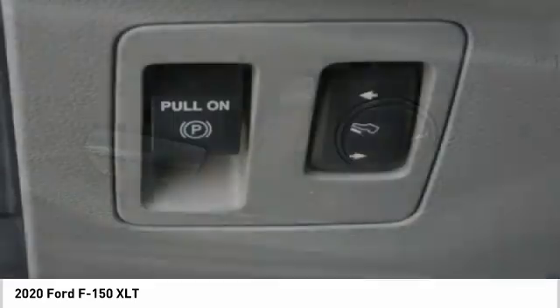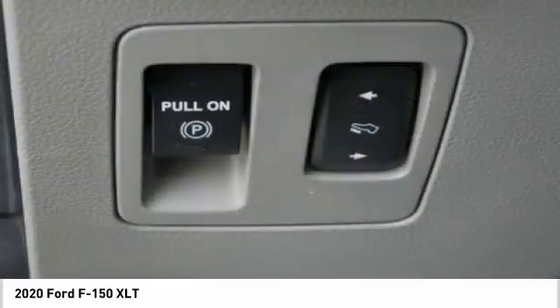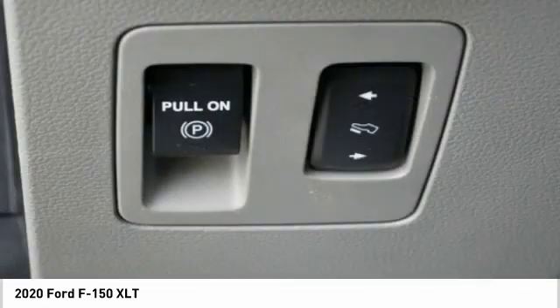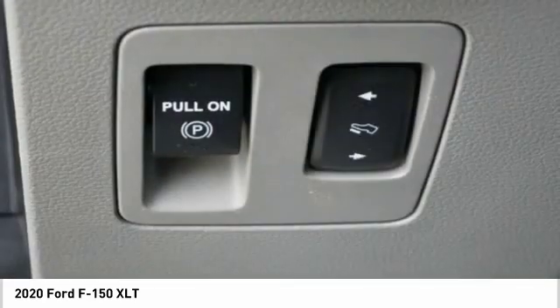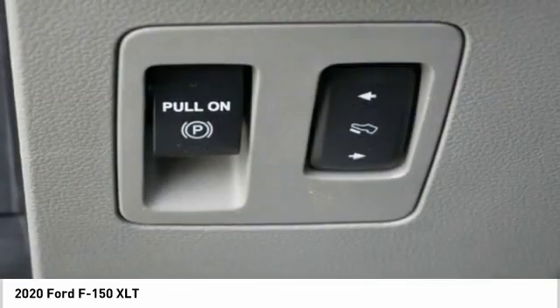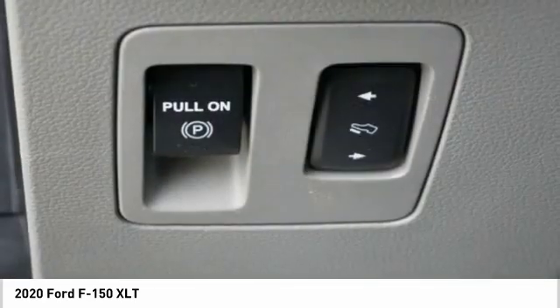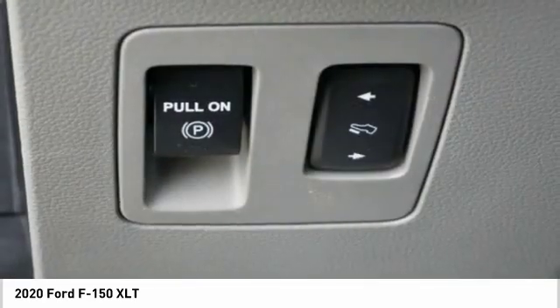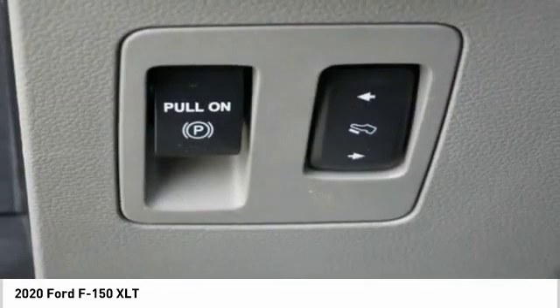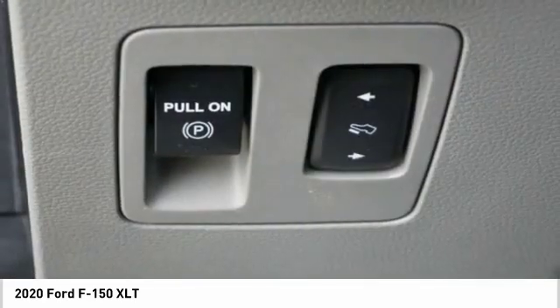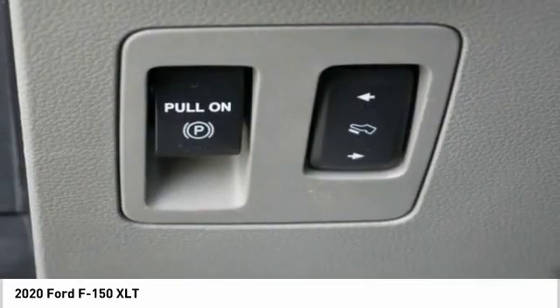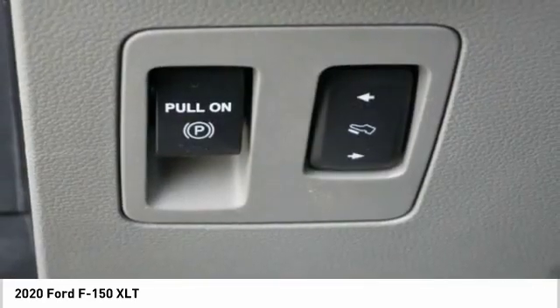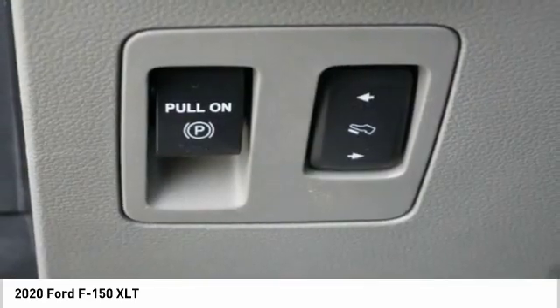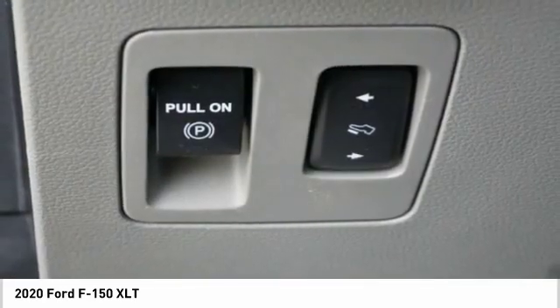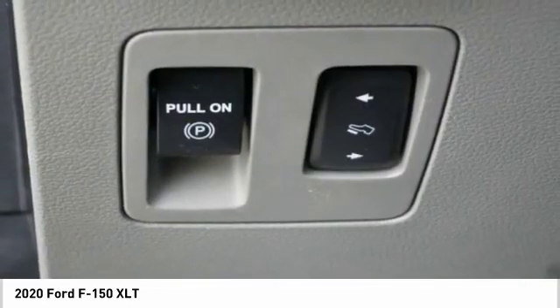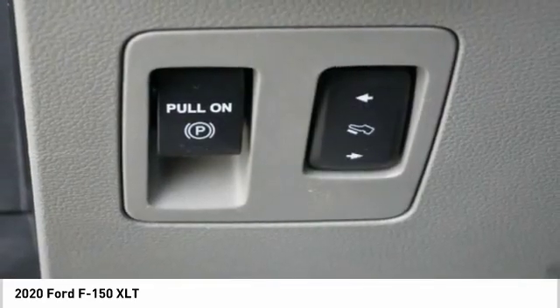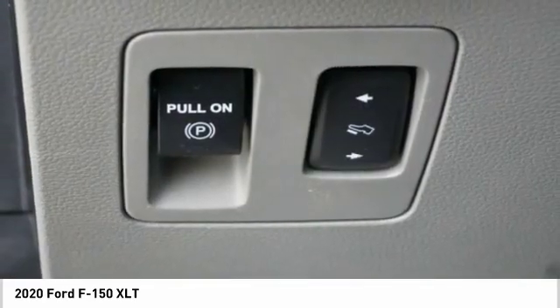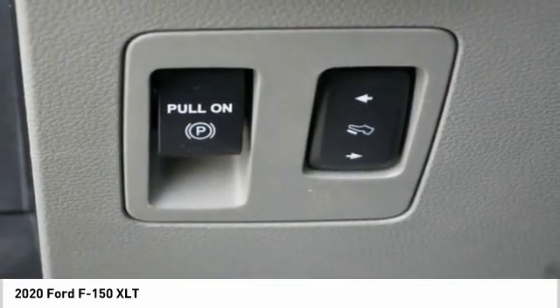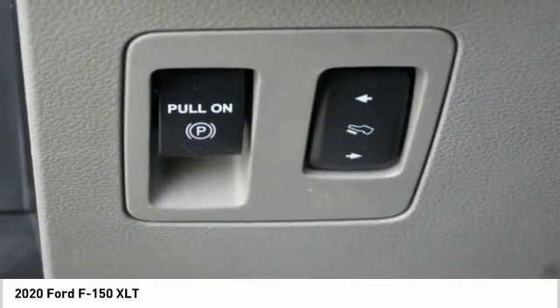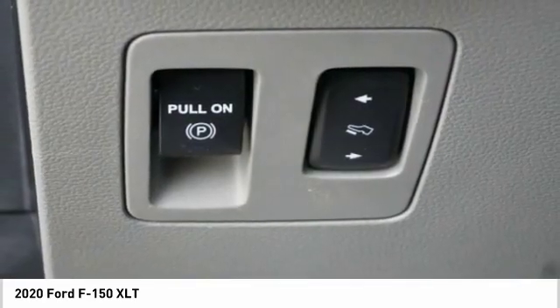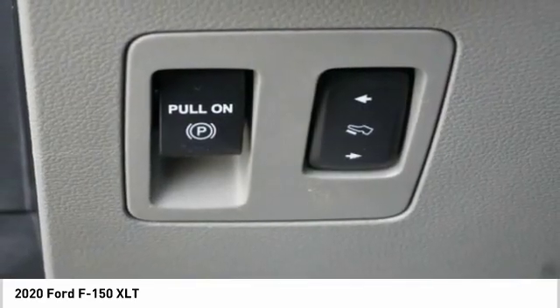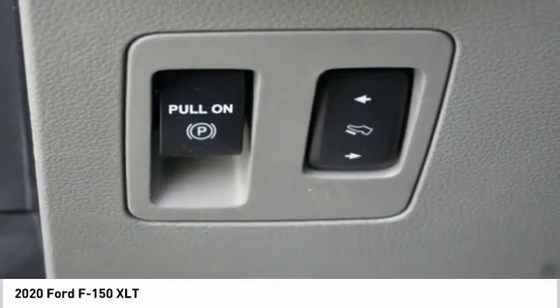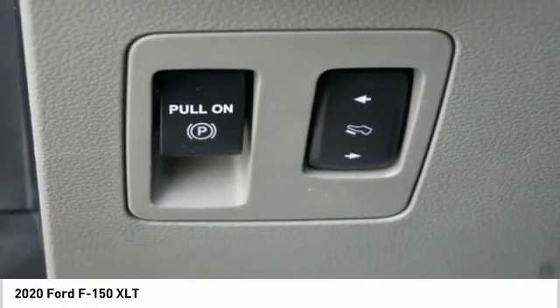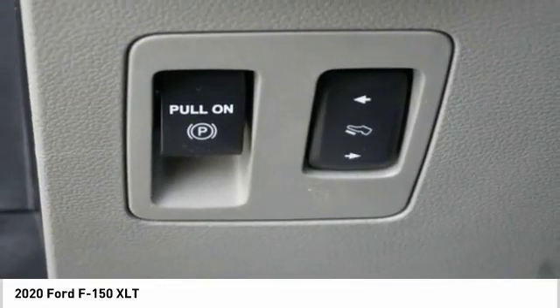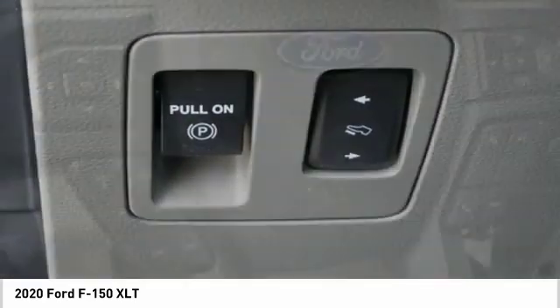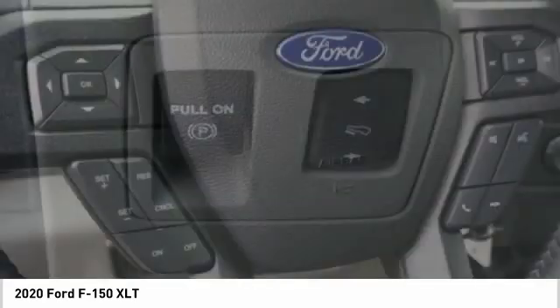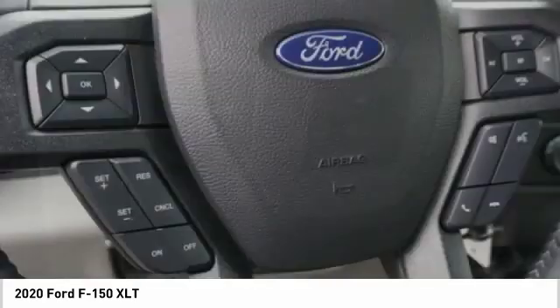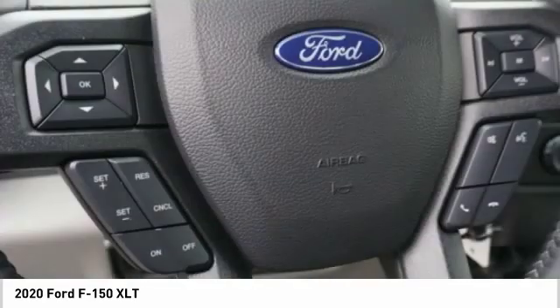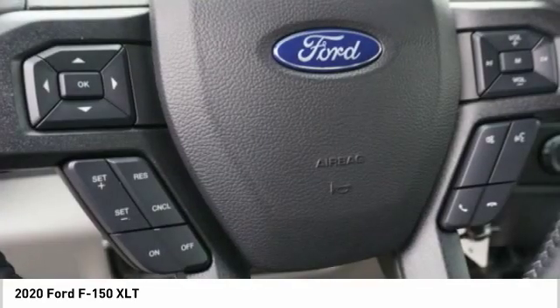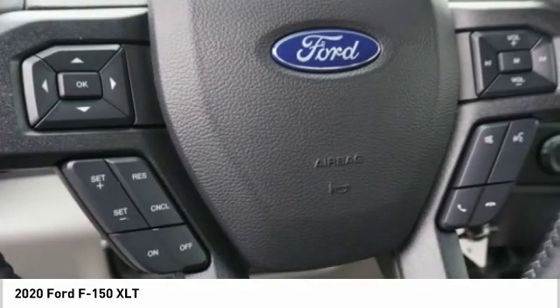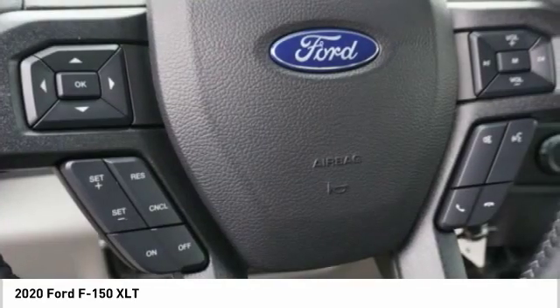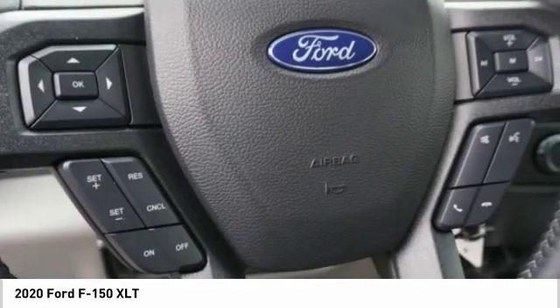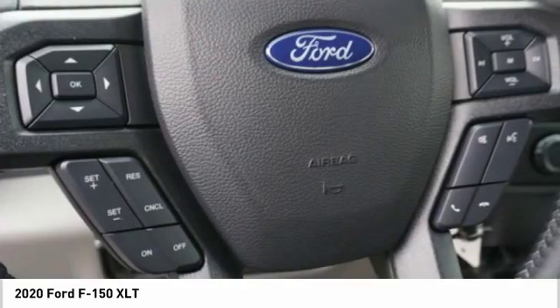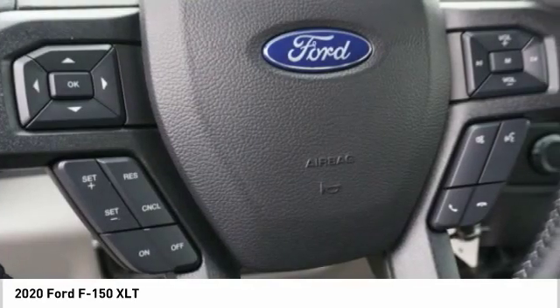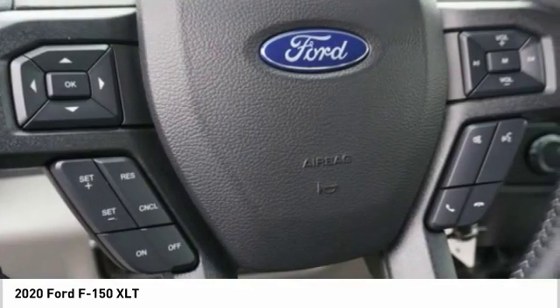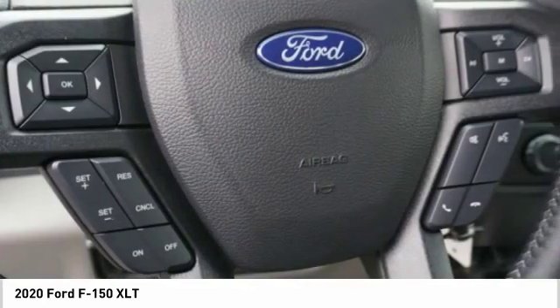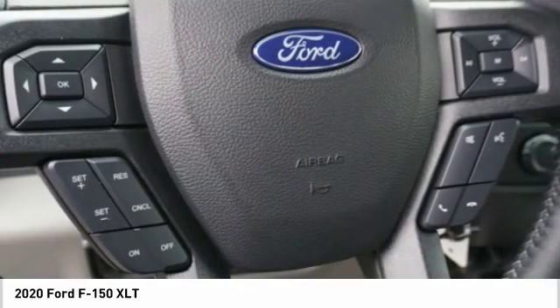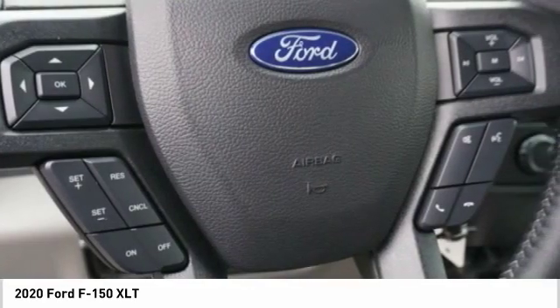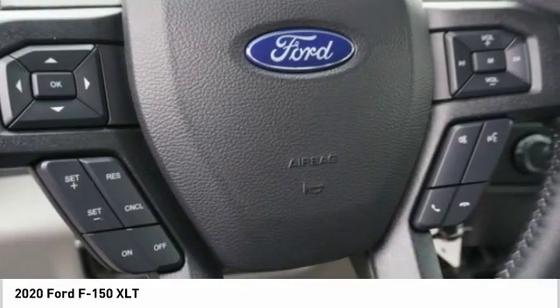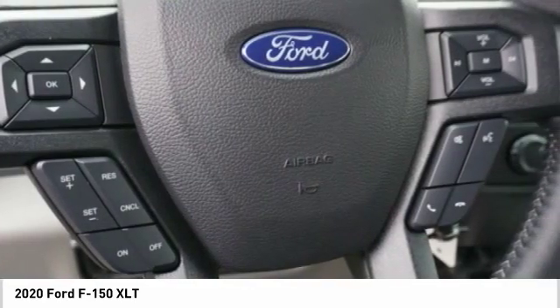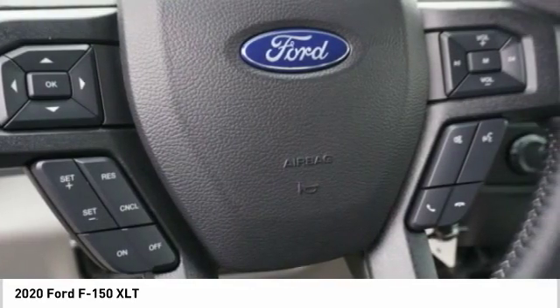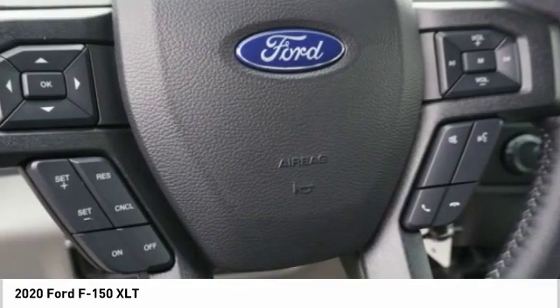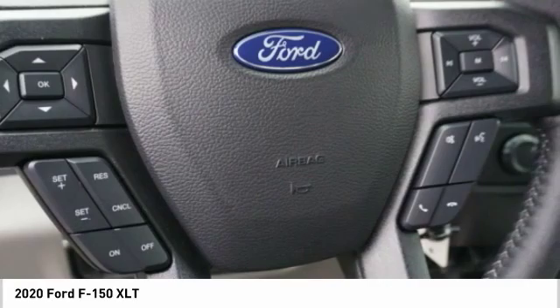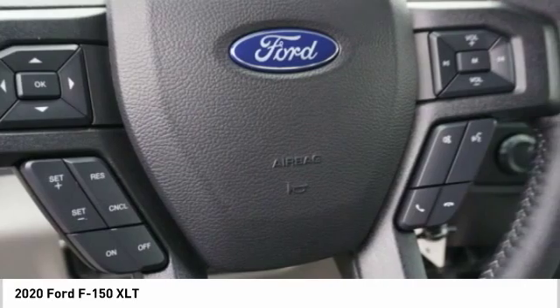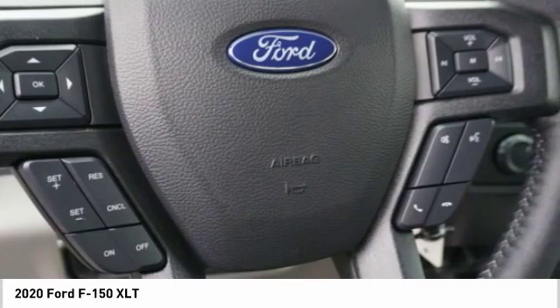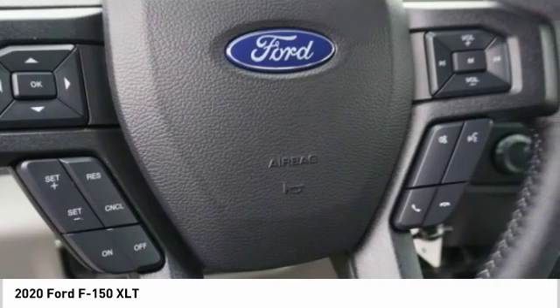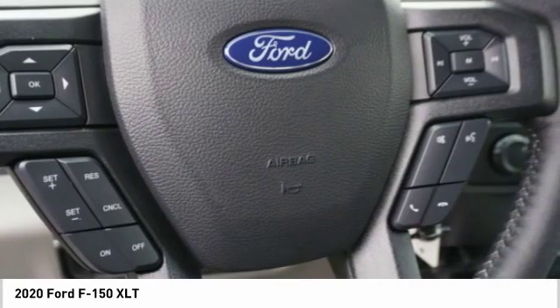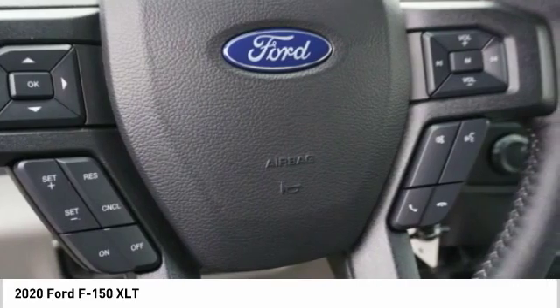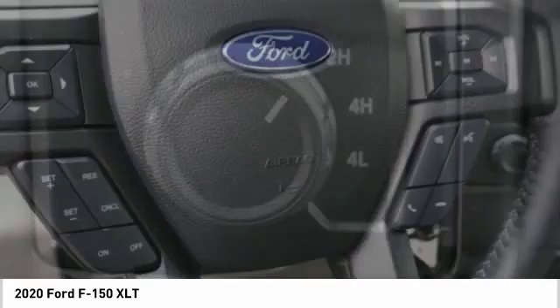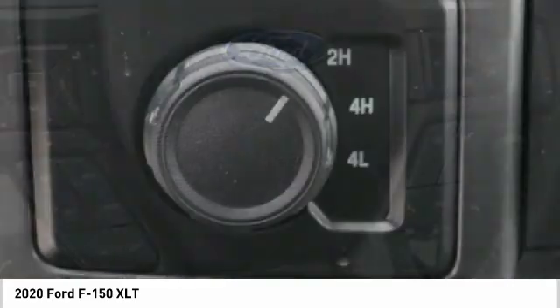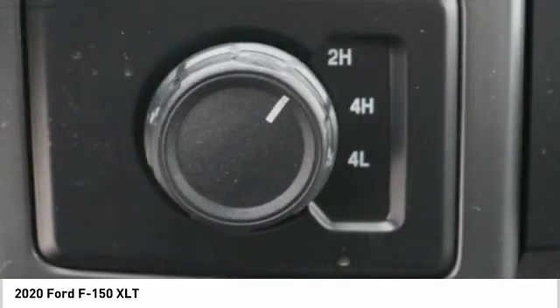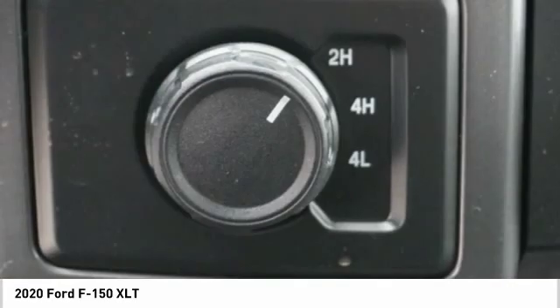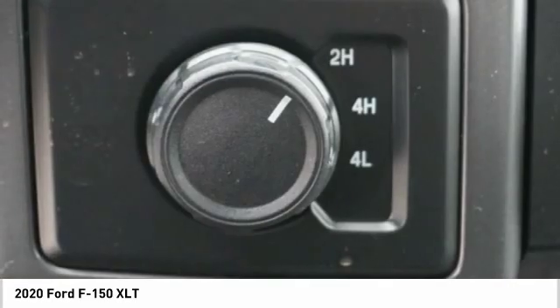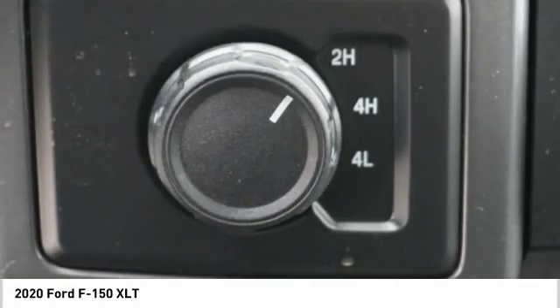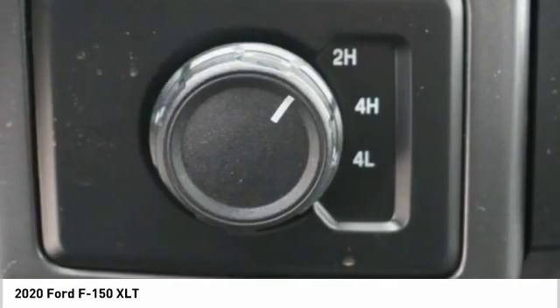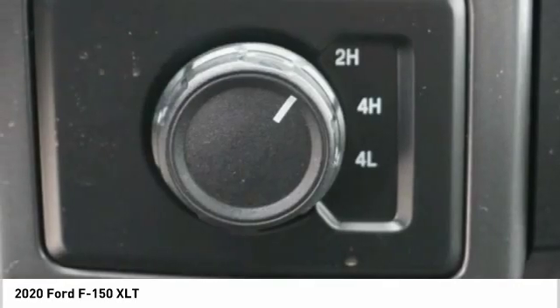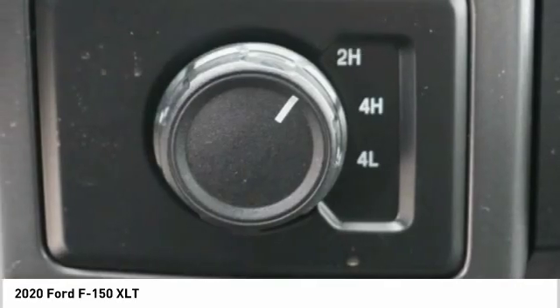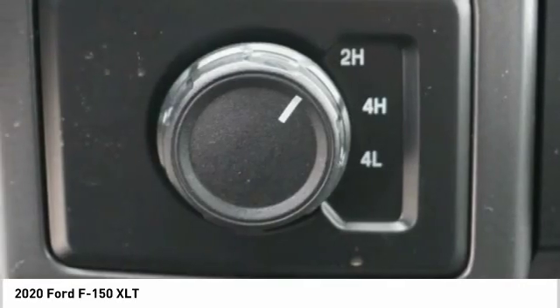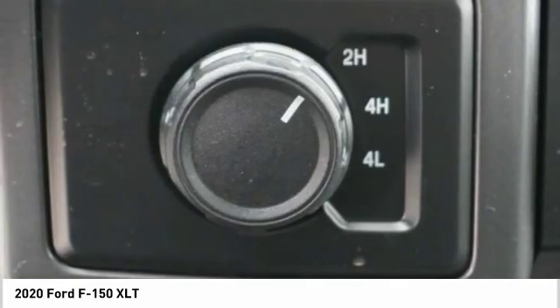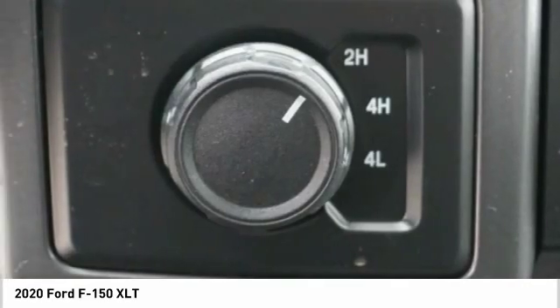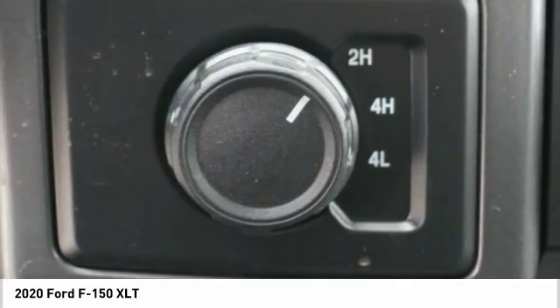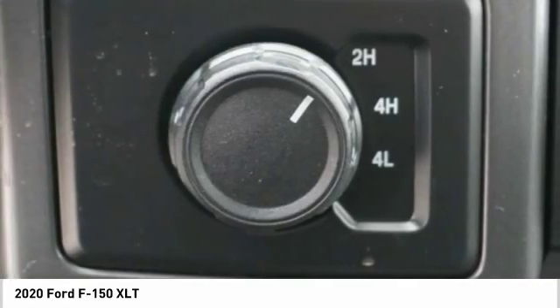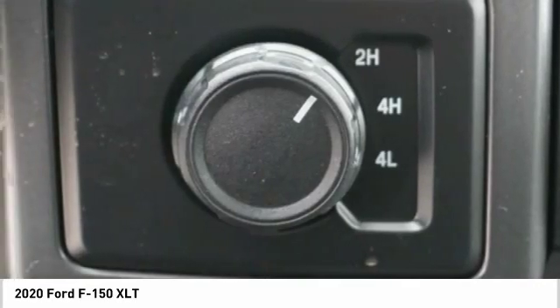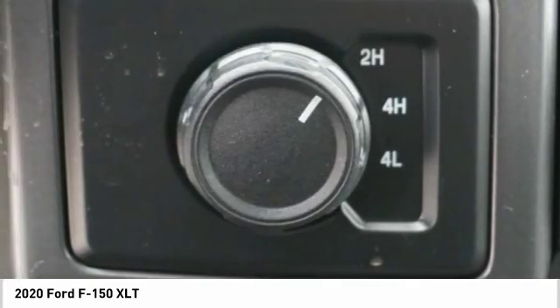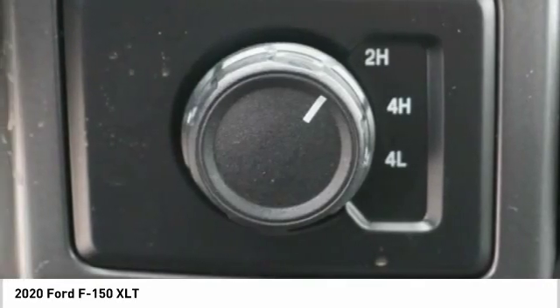Front wheel independent suspension. This isn't just a vehicle, it's an experience. So stop in for a test drive today.